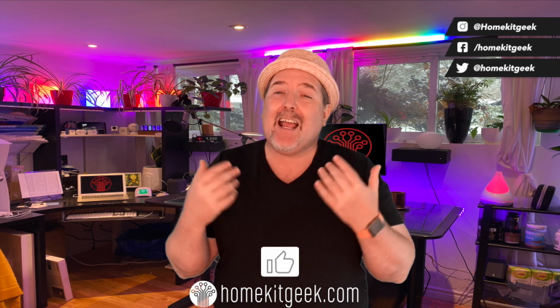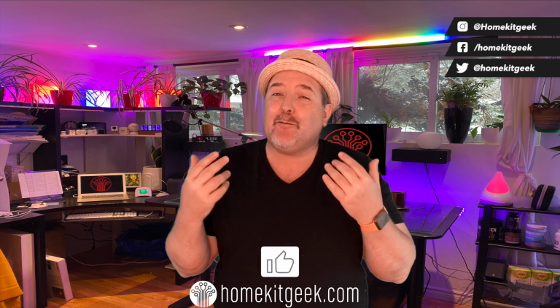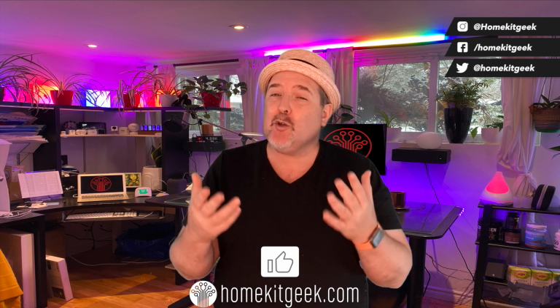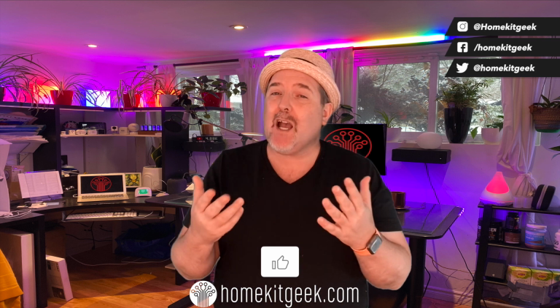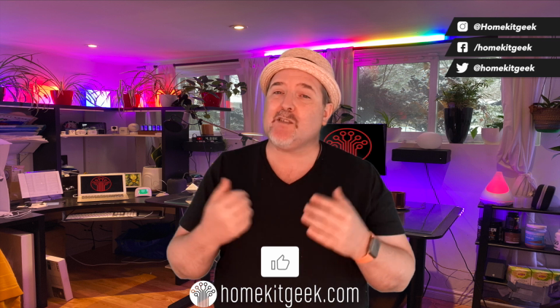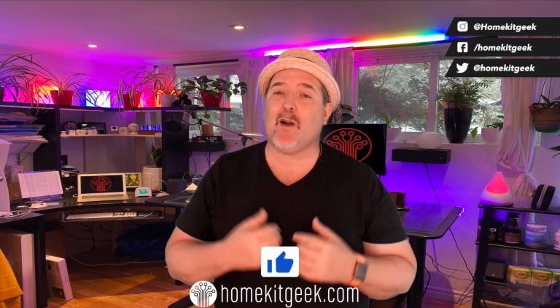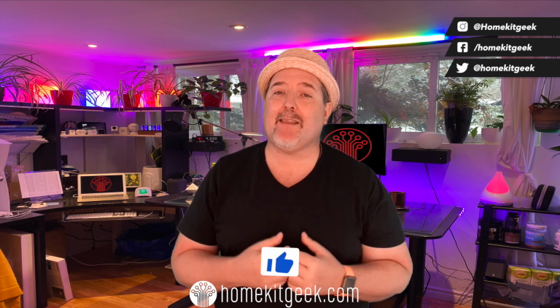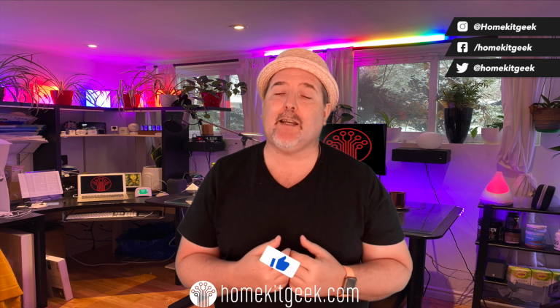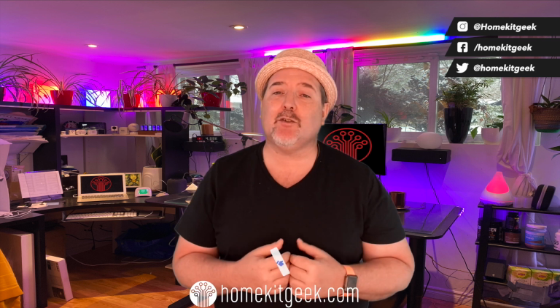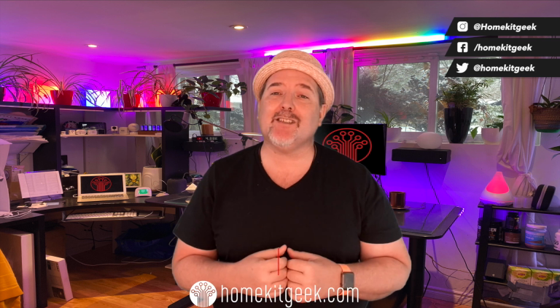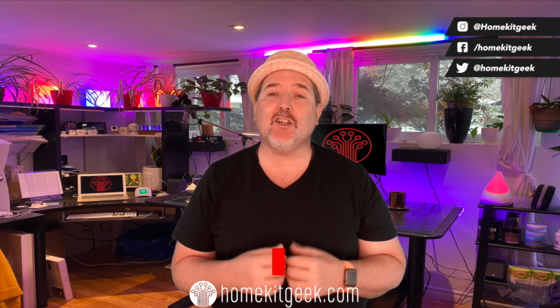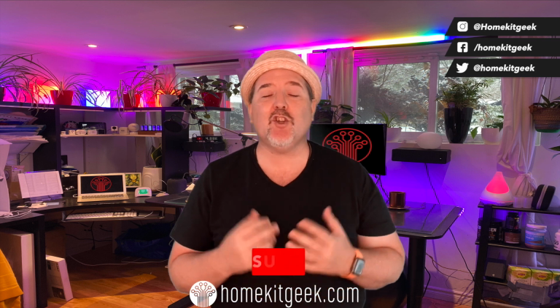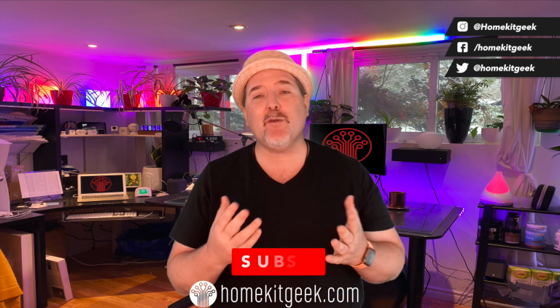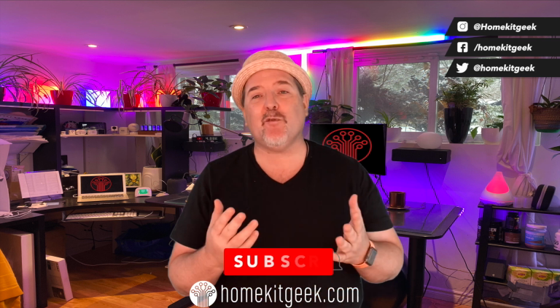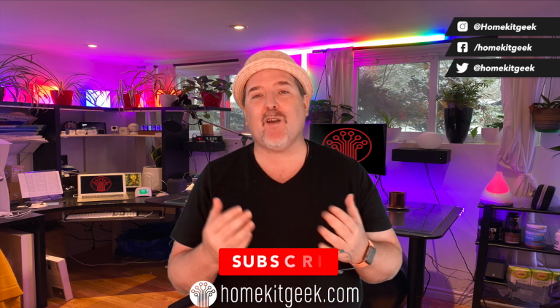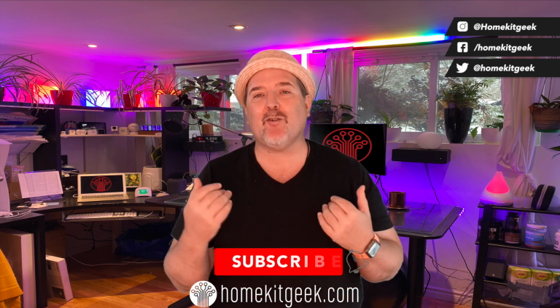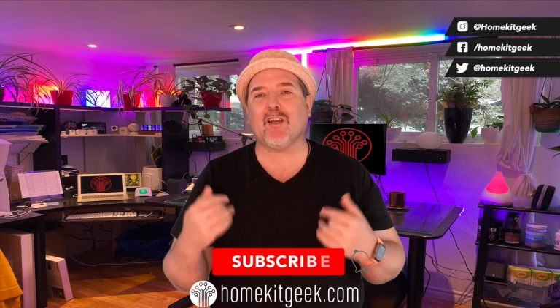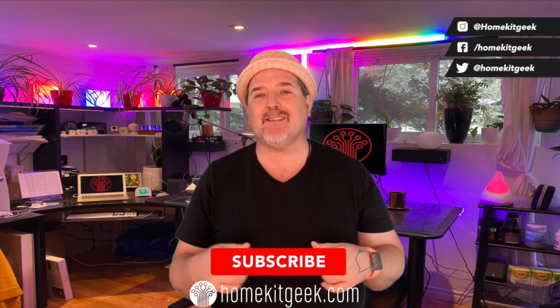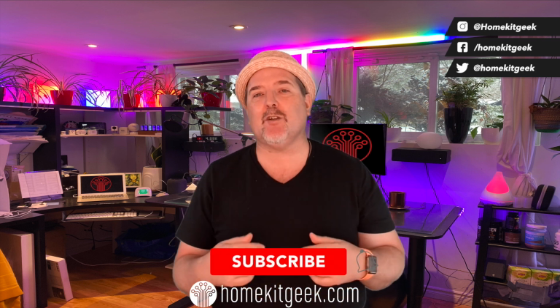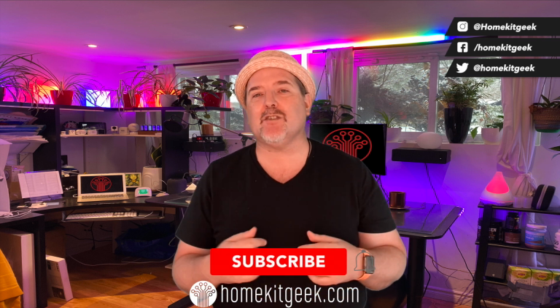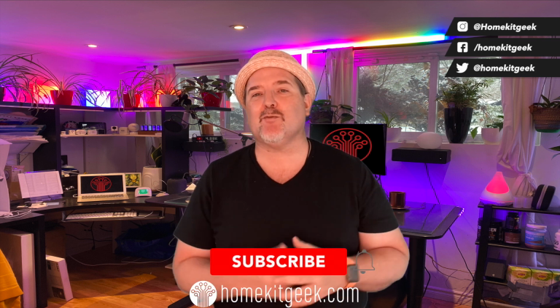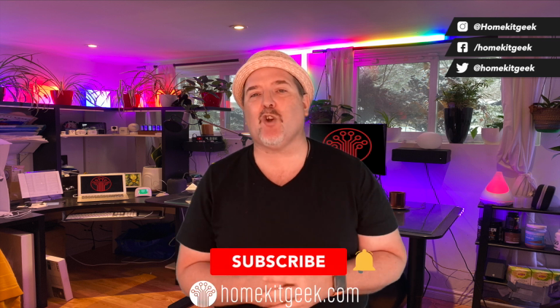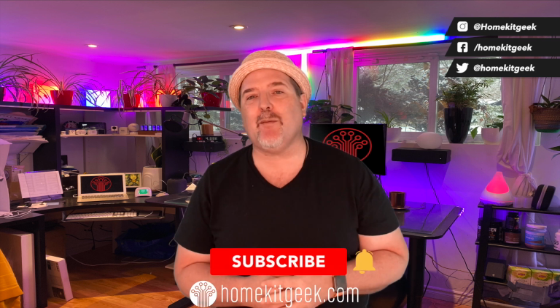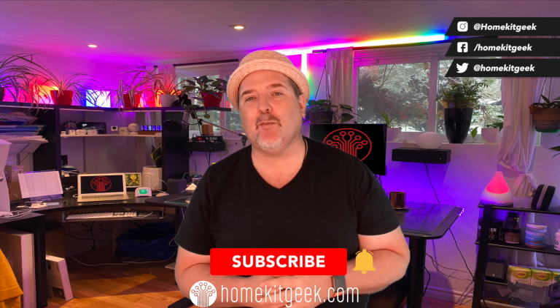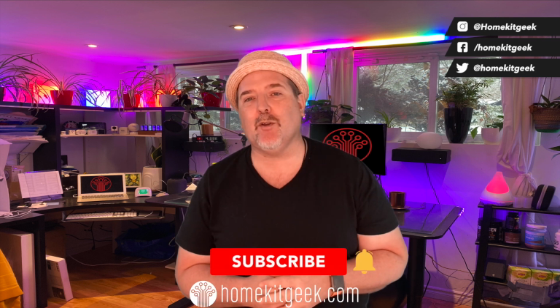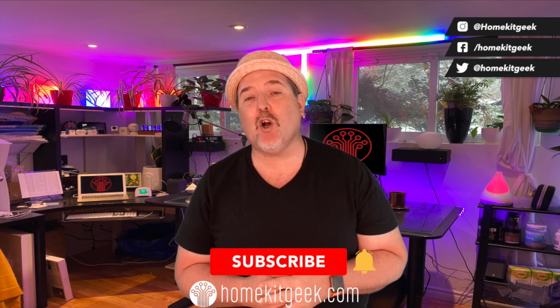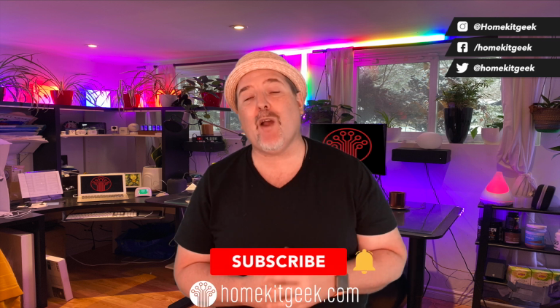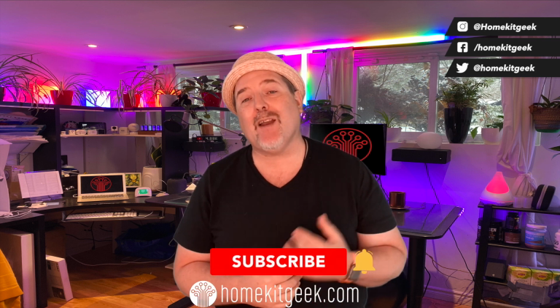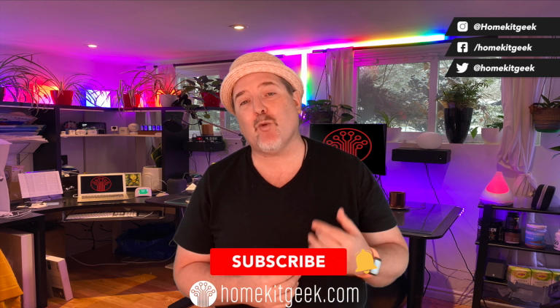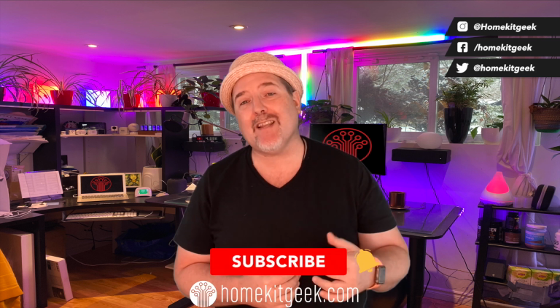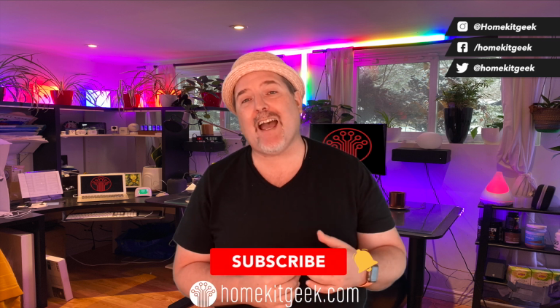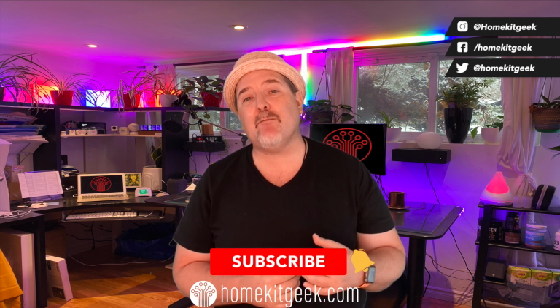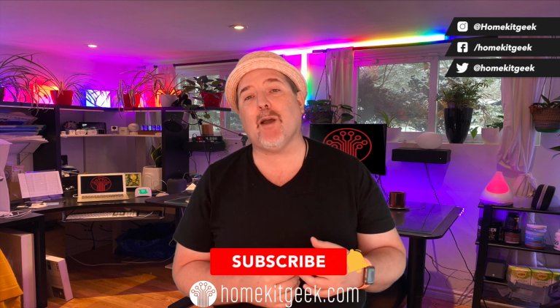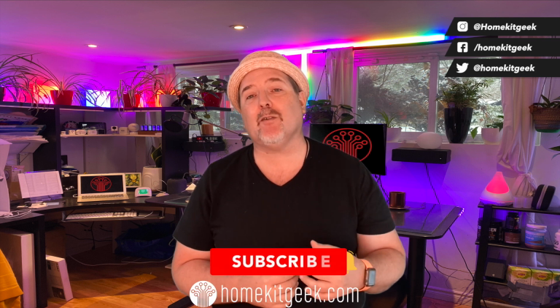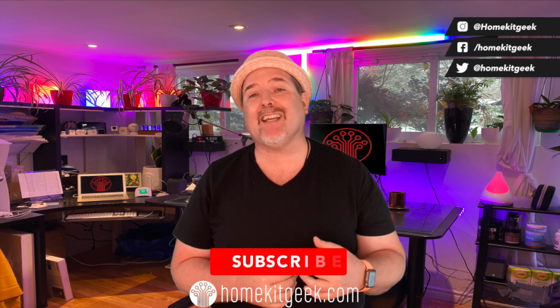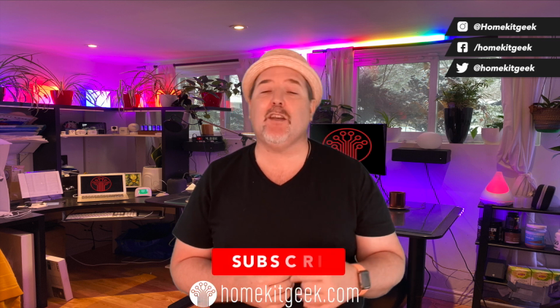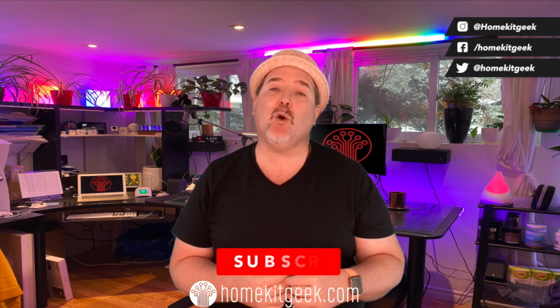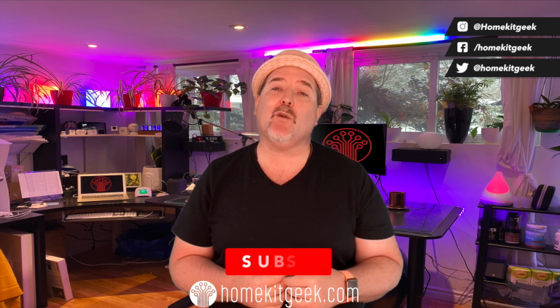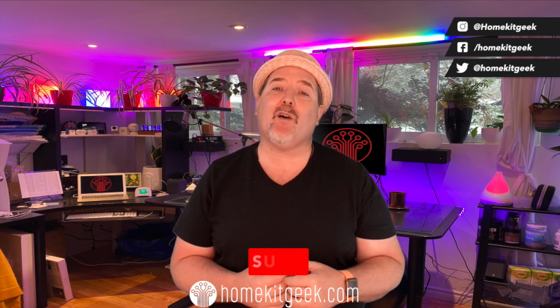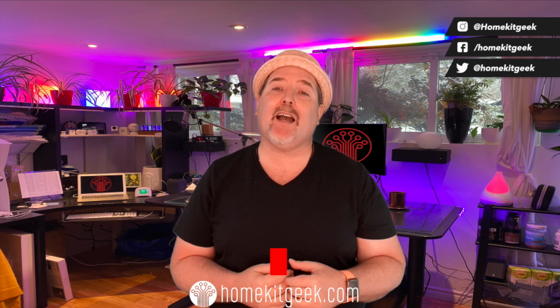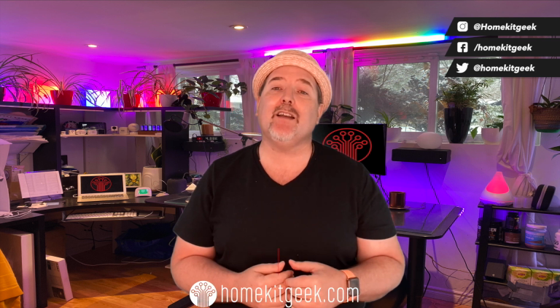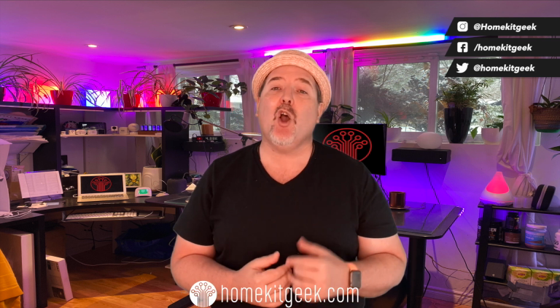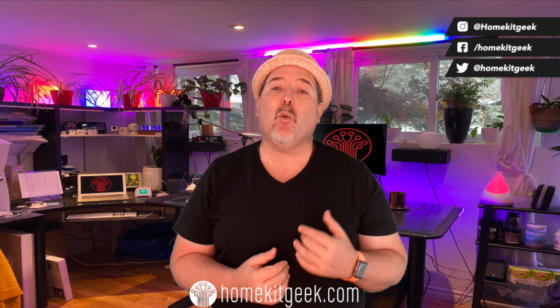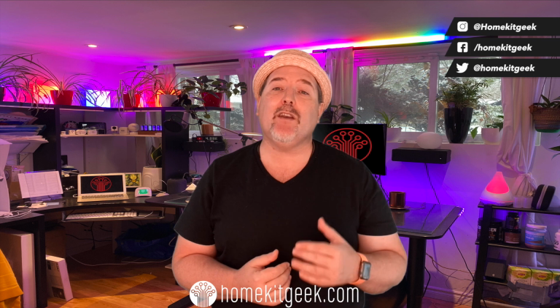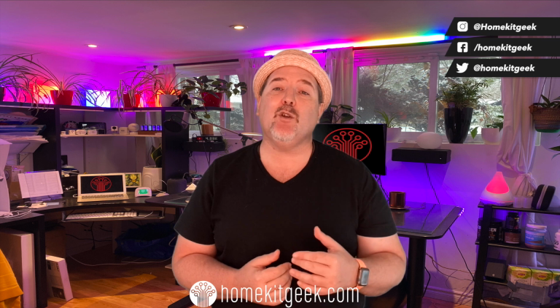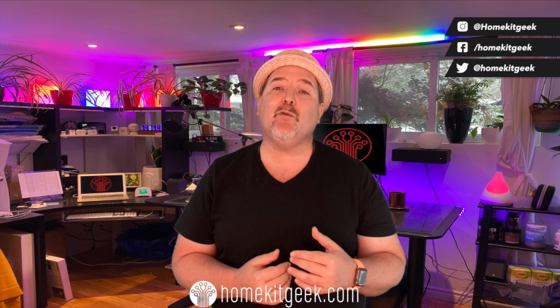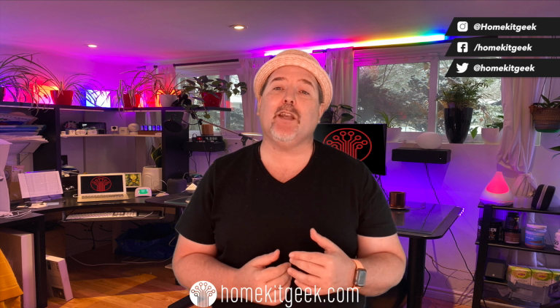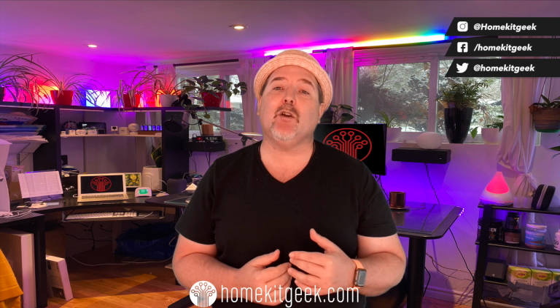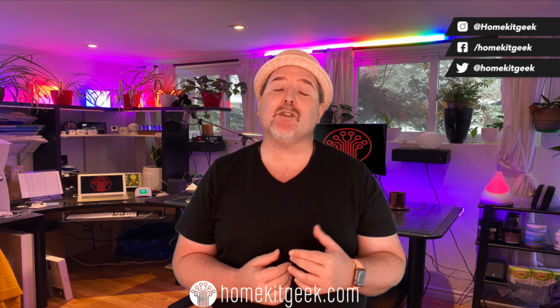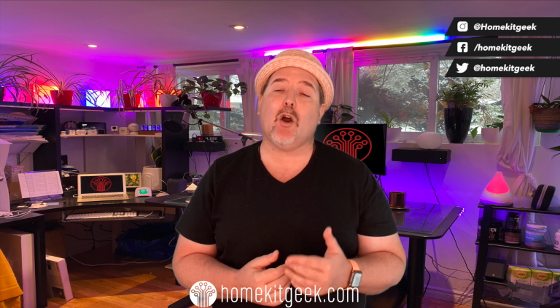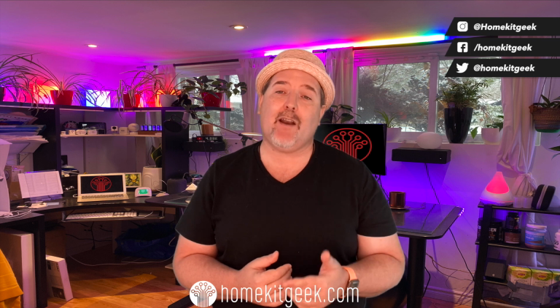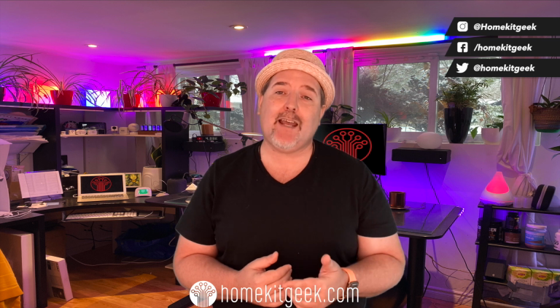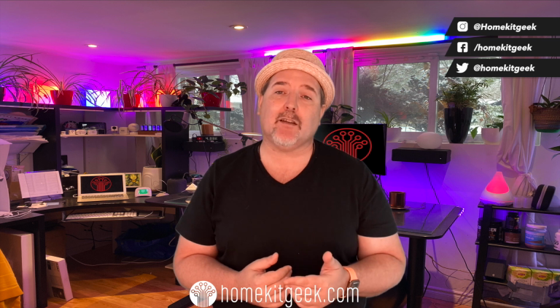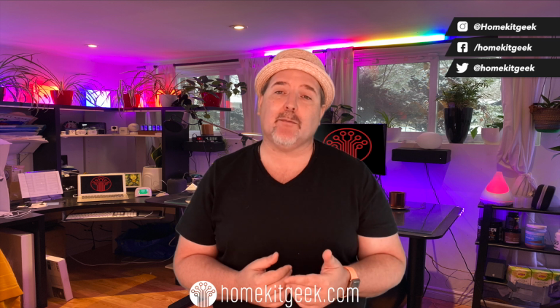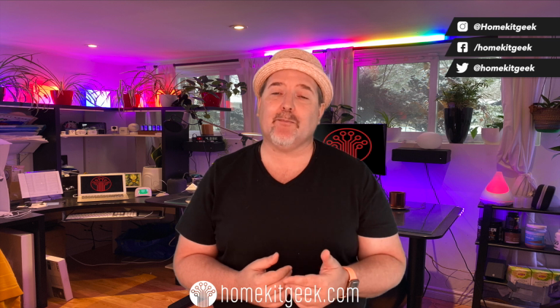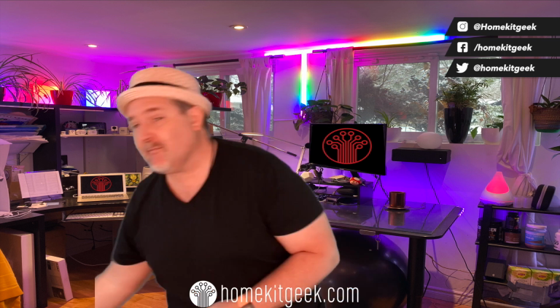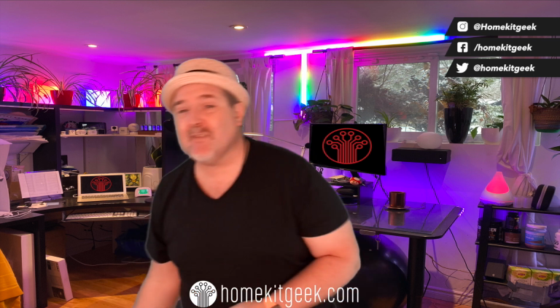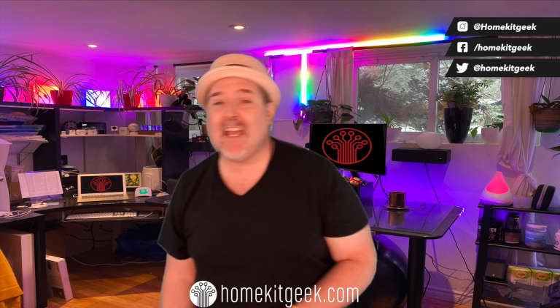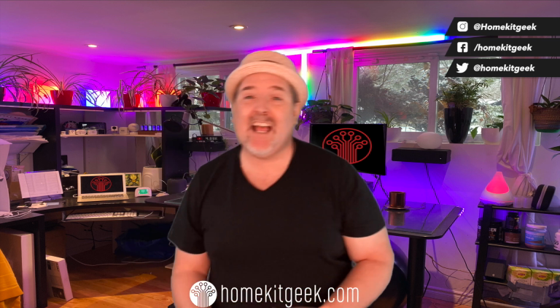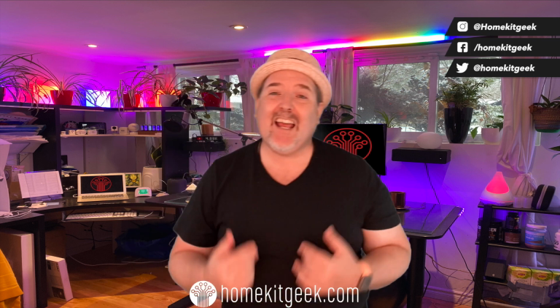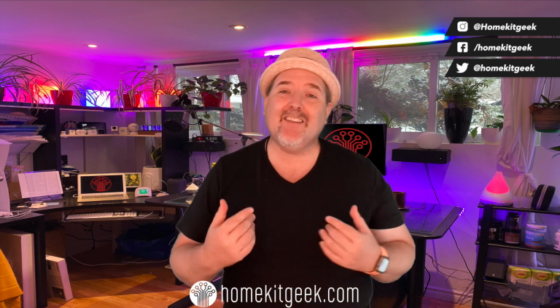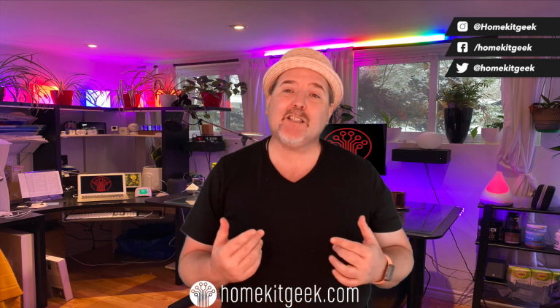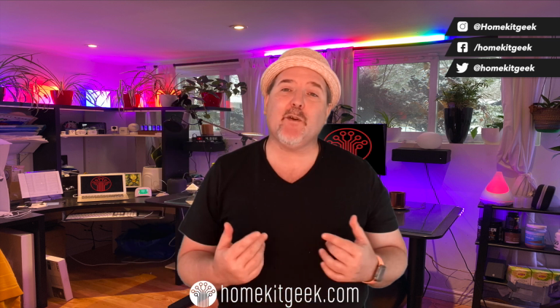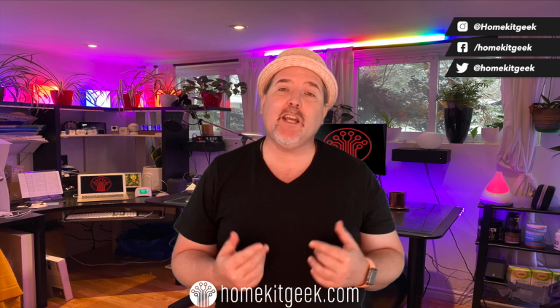If you guys find that interesting, do me a favor — consider subscribing below and ring that bell to get notified when new videos are added.